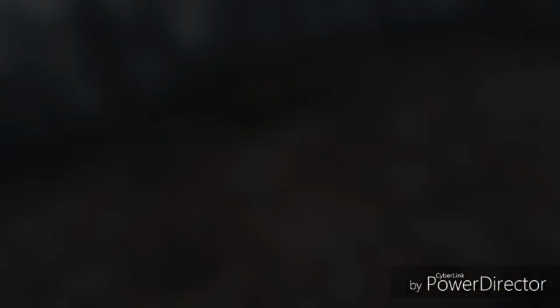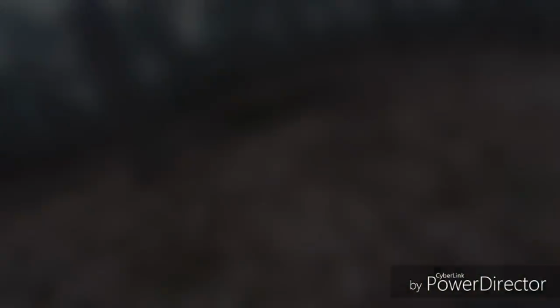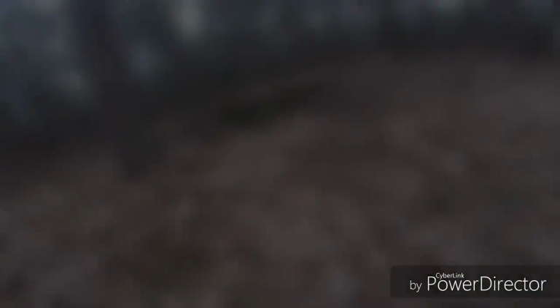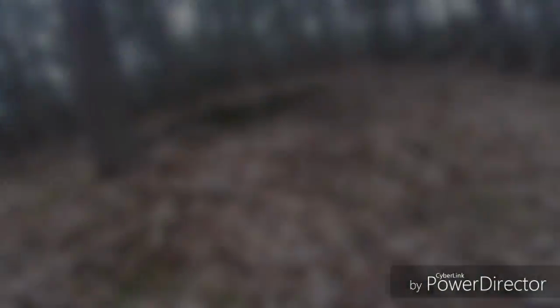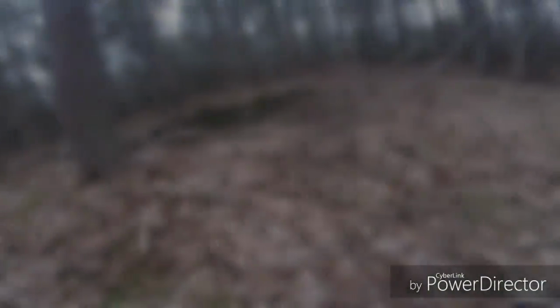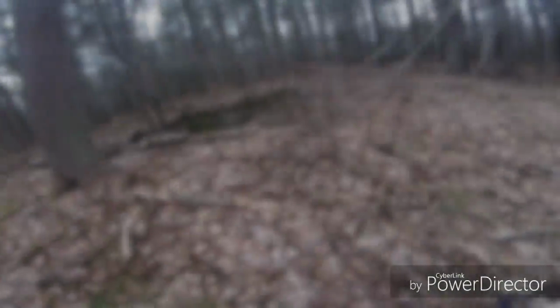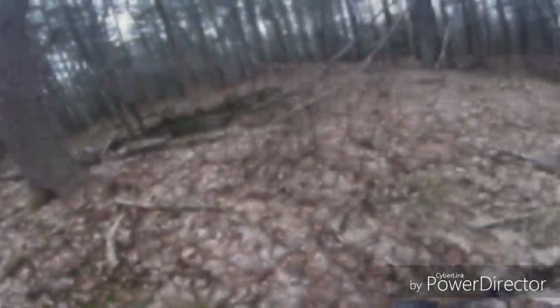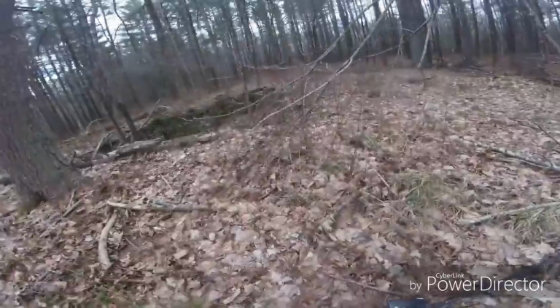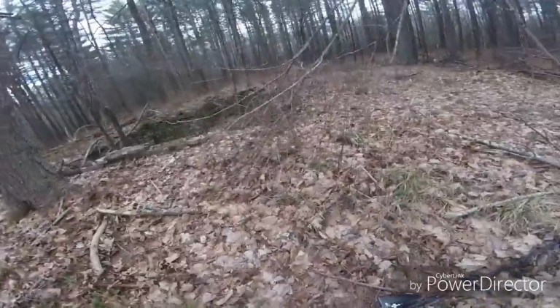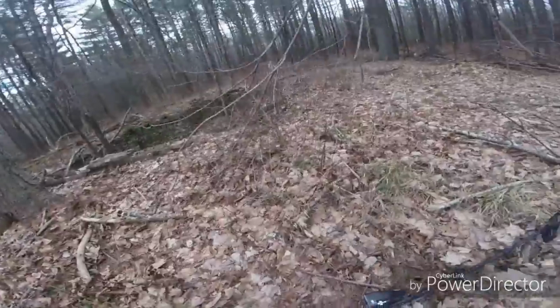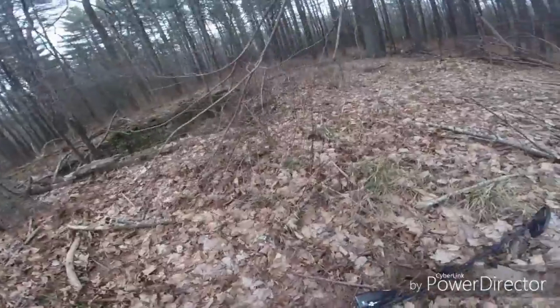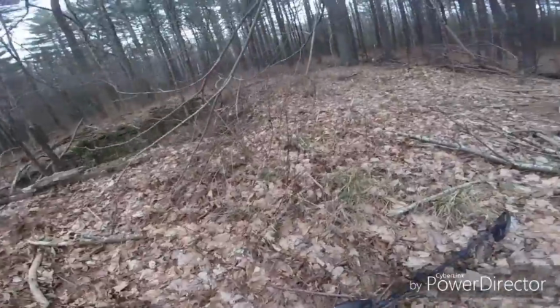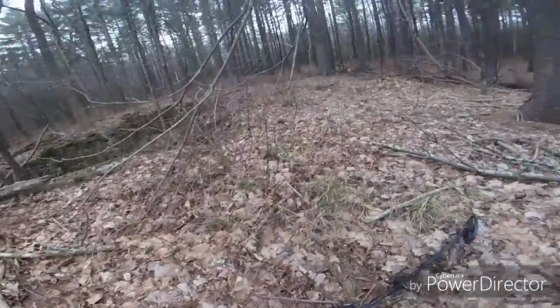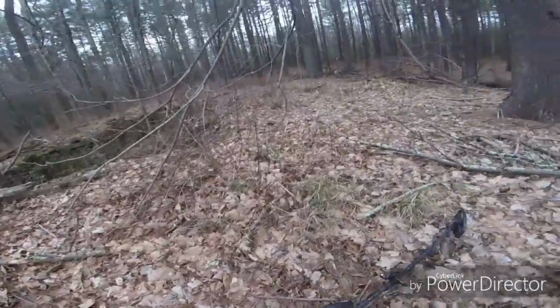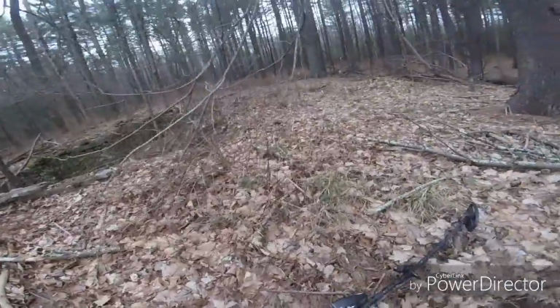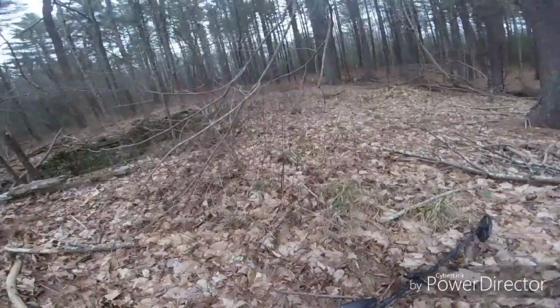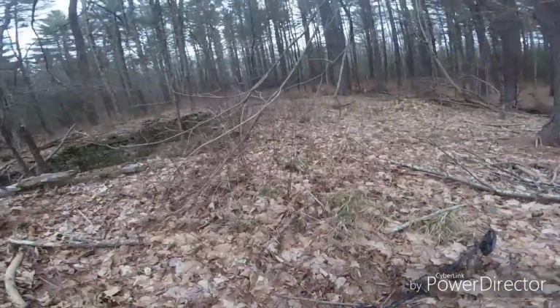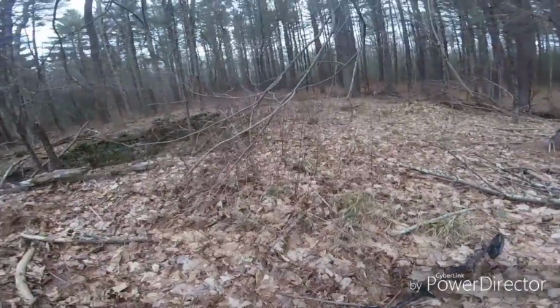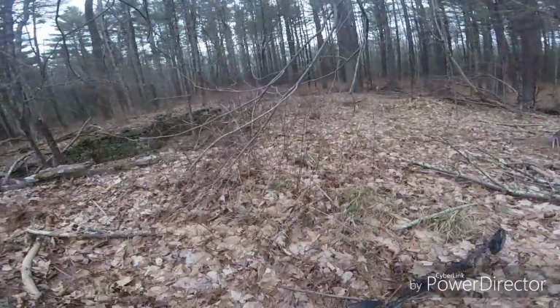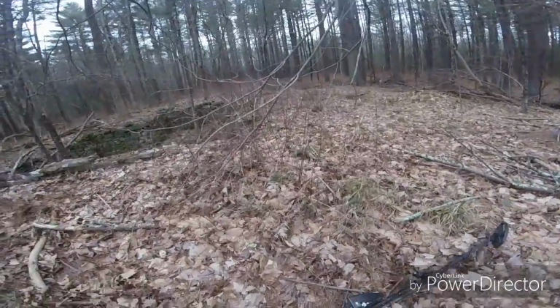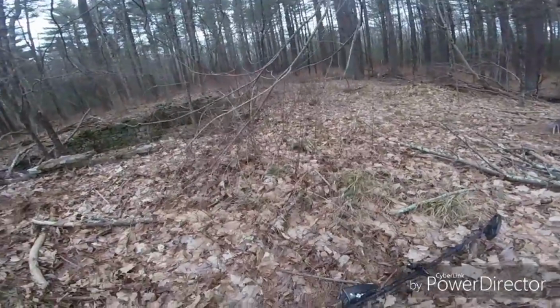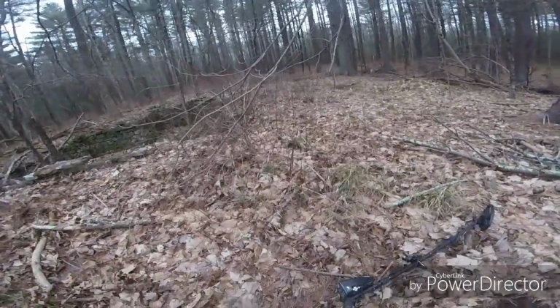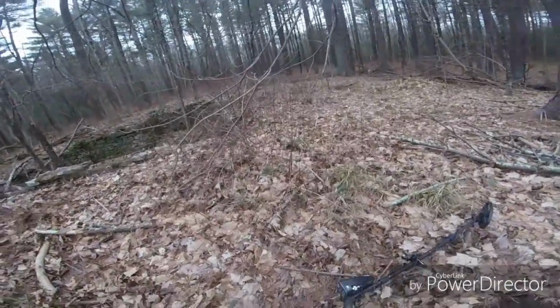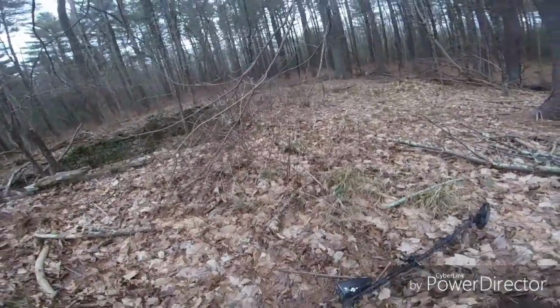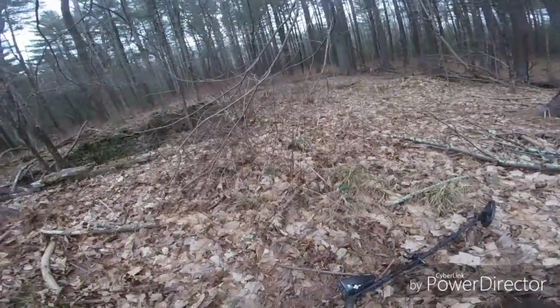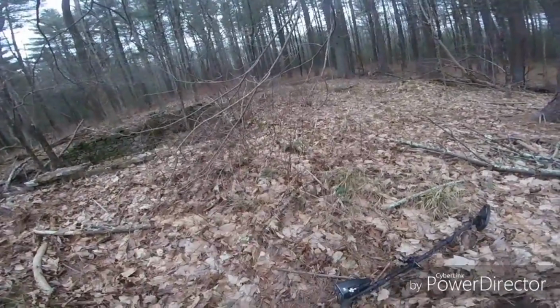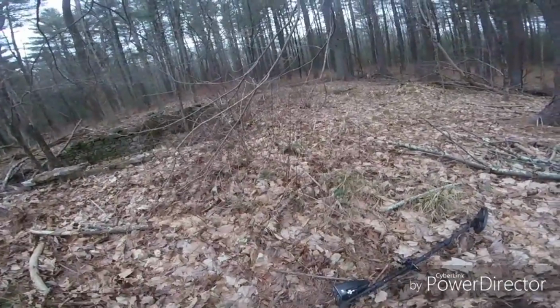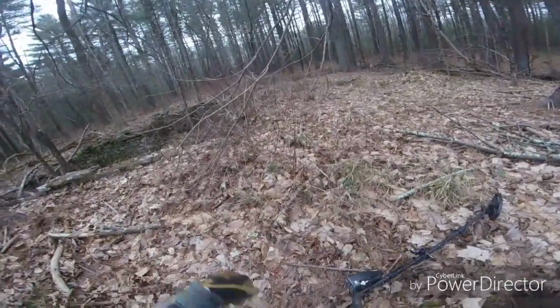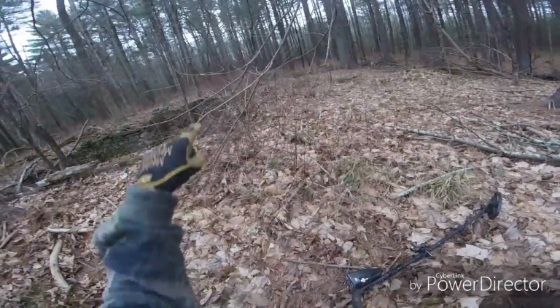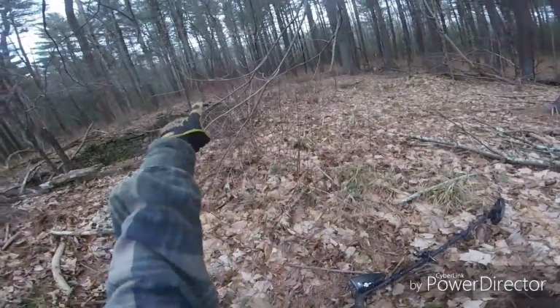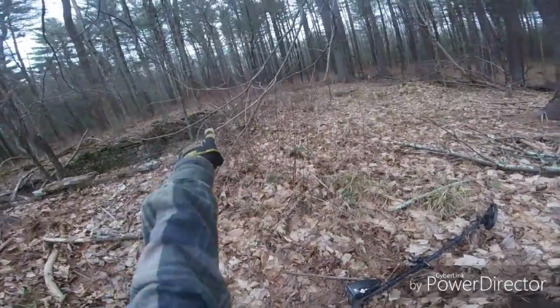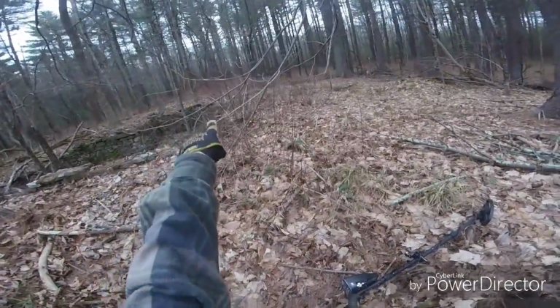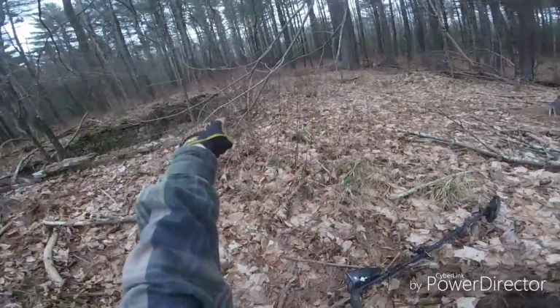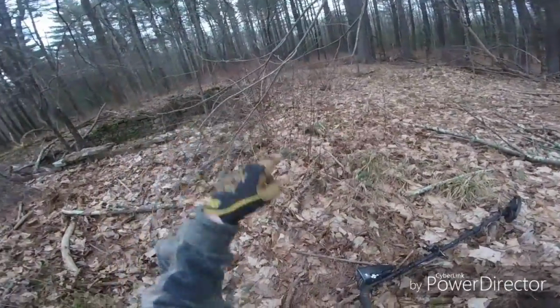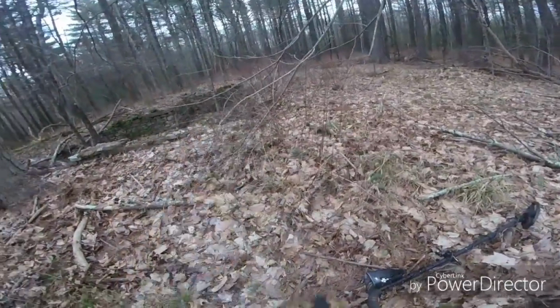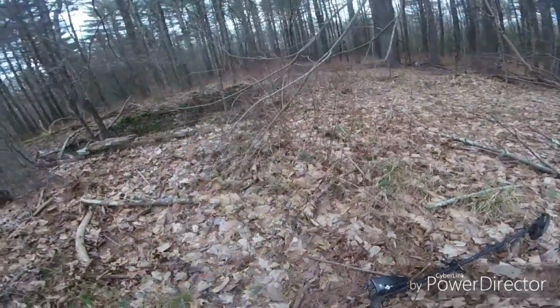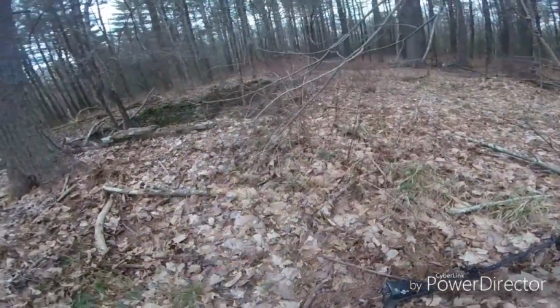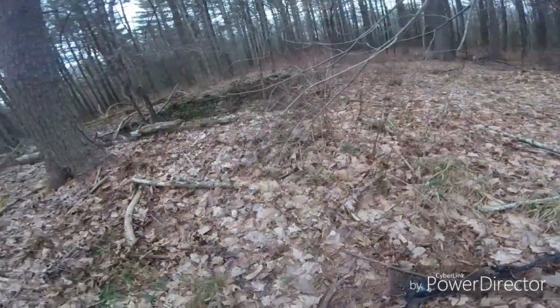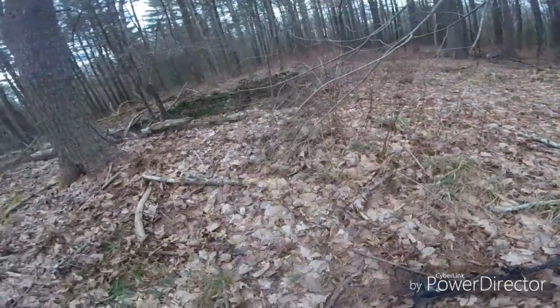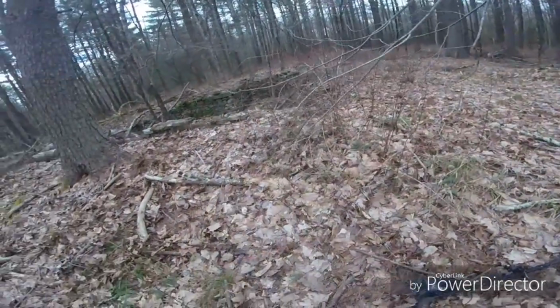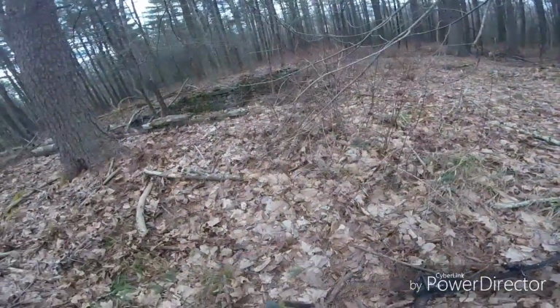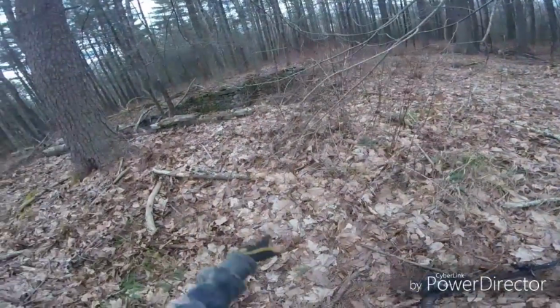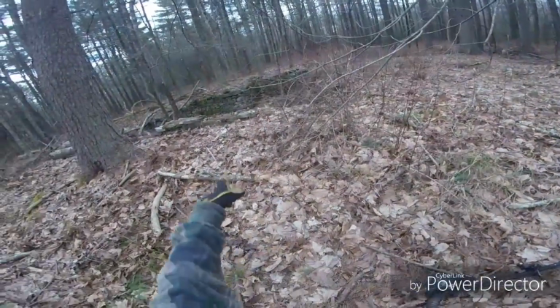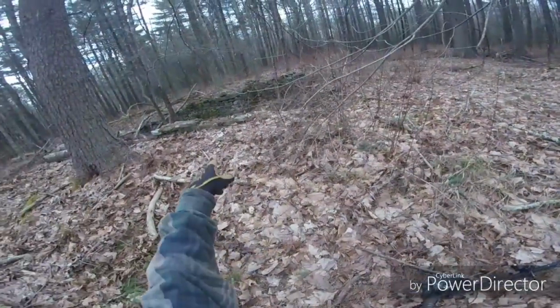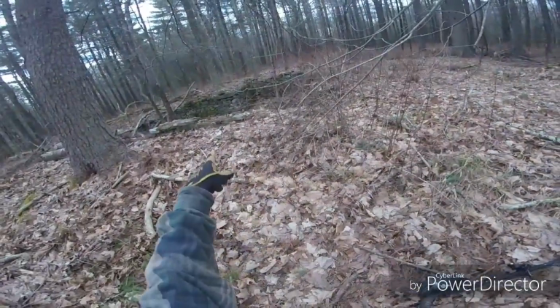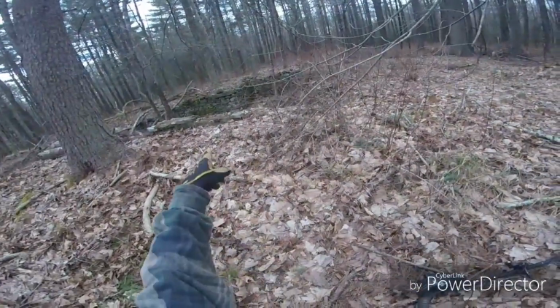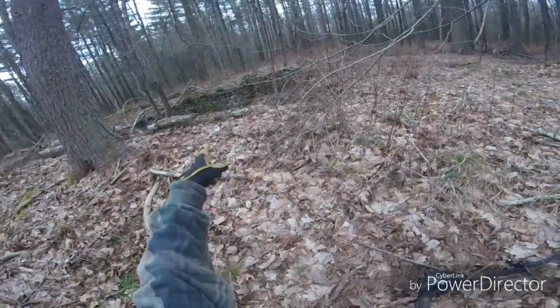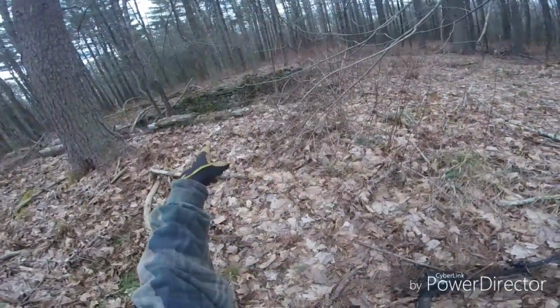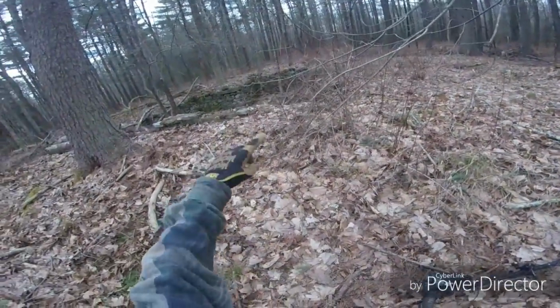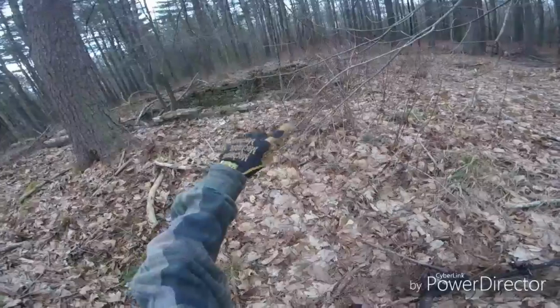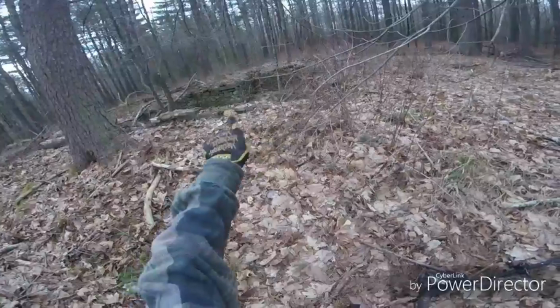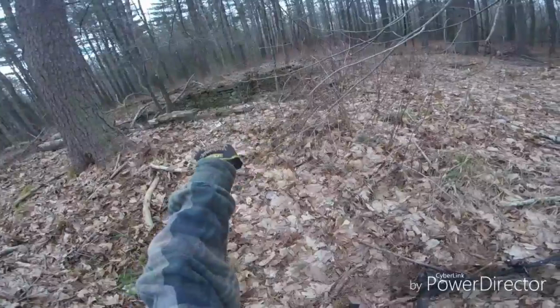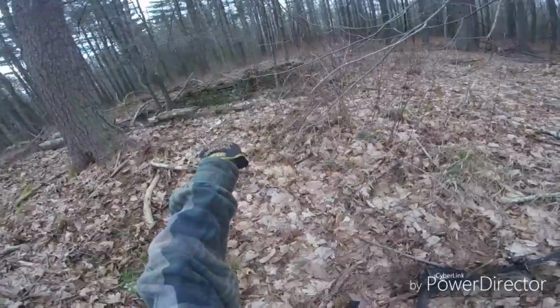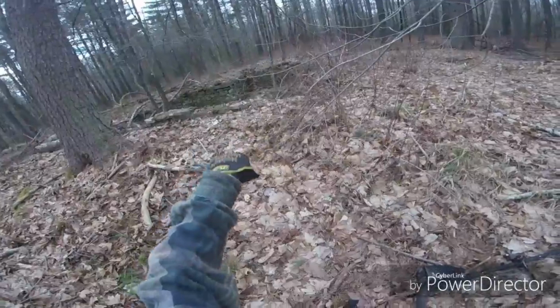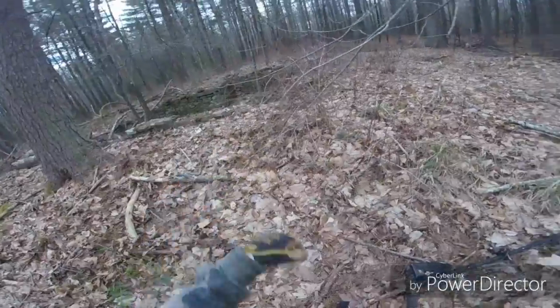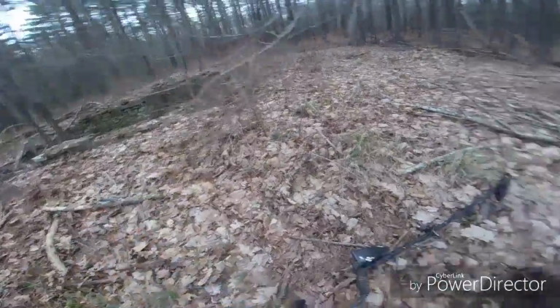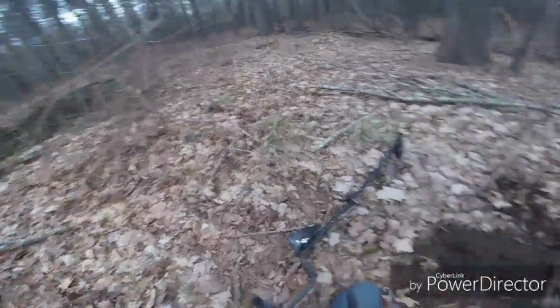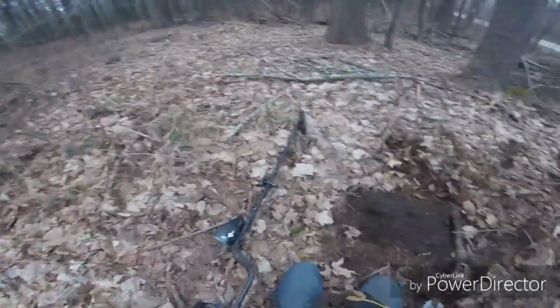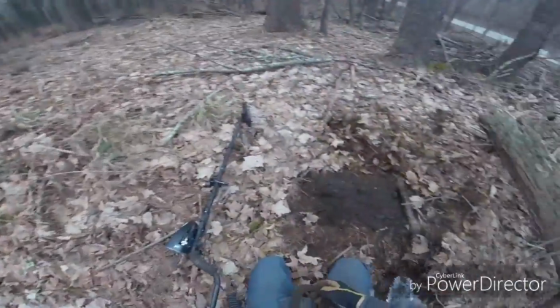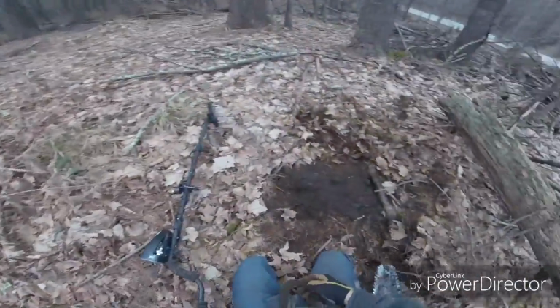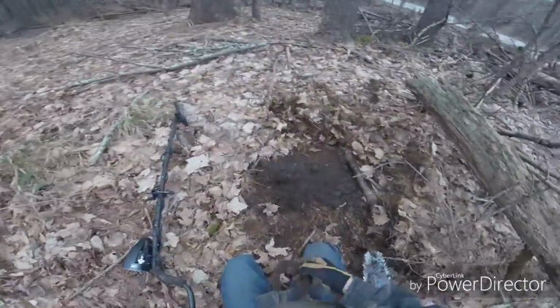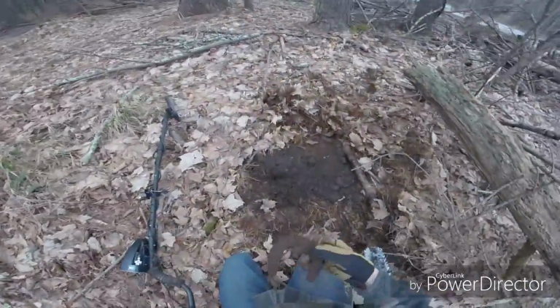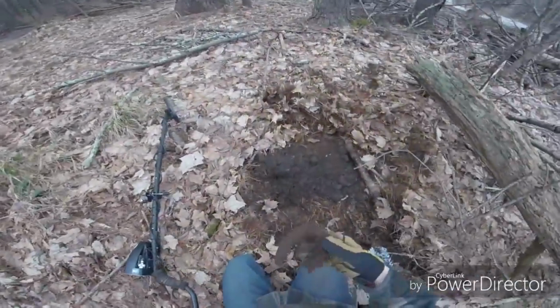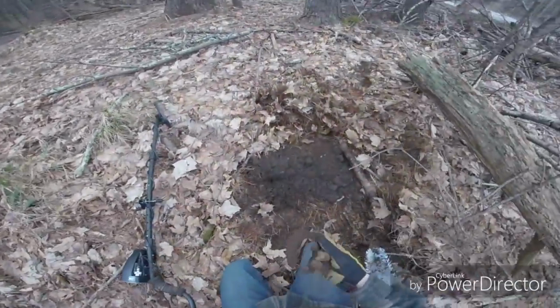I'm out here with my buddy Doug today. He's out there hunting. We're at a cellar hole.